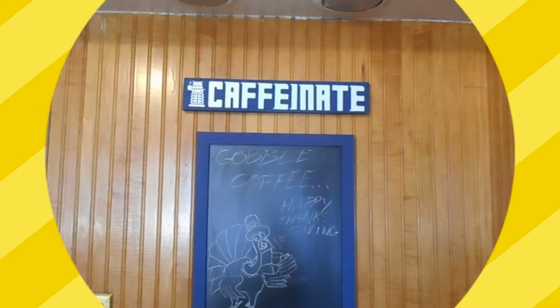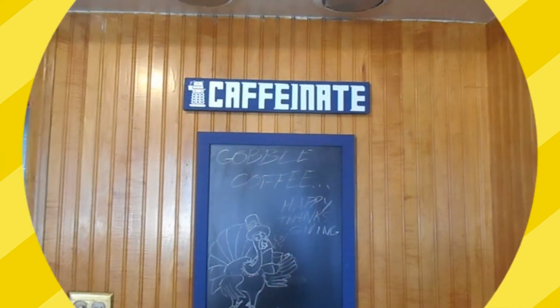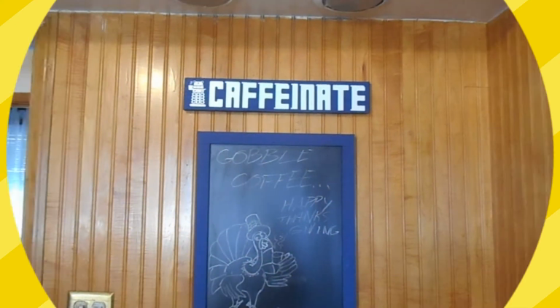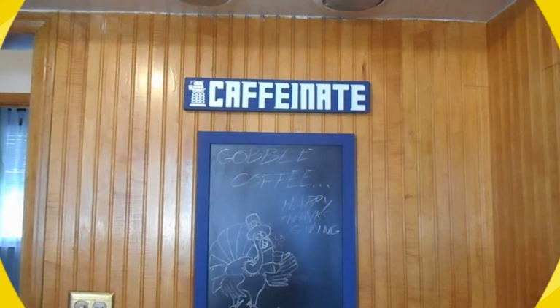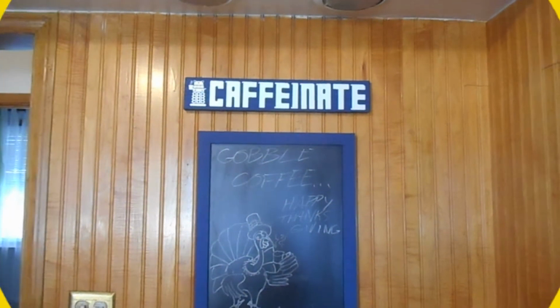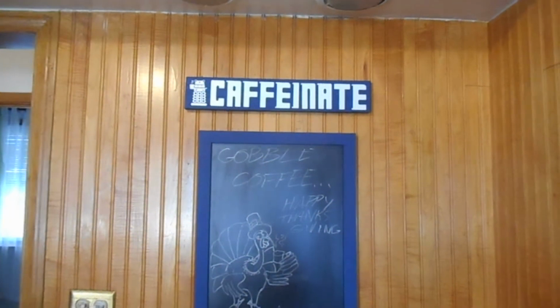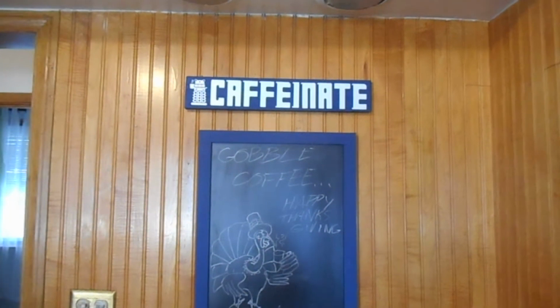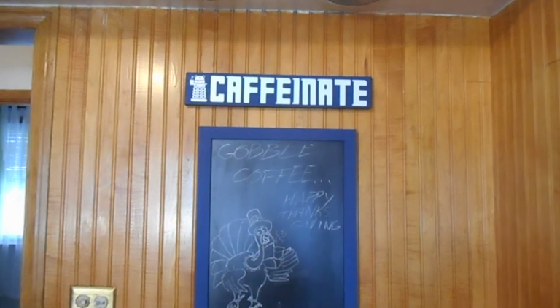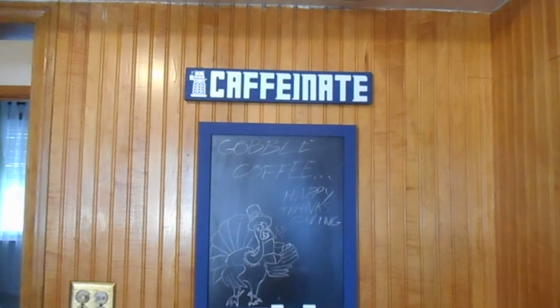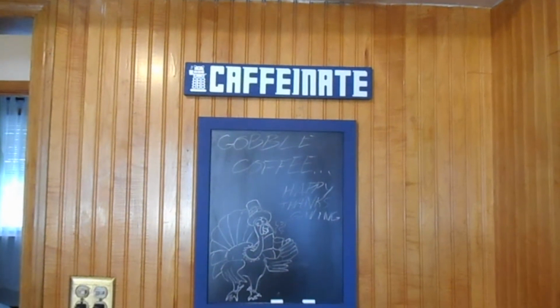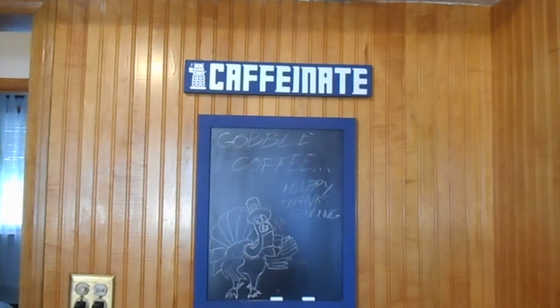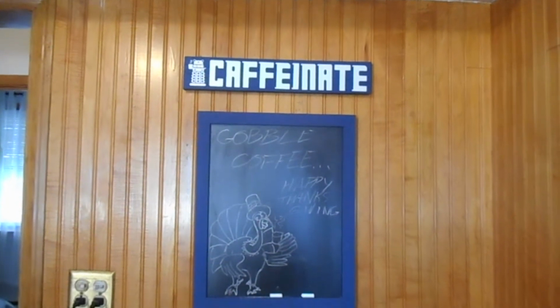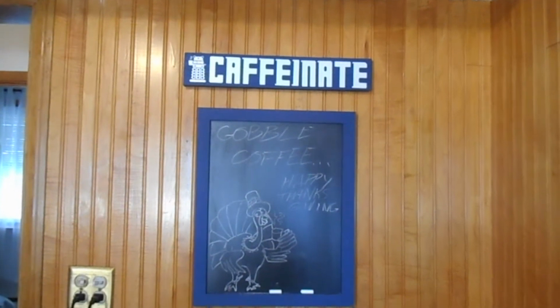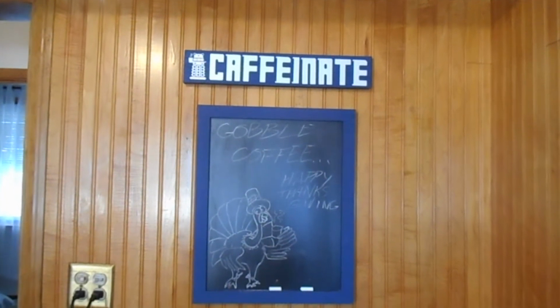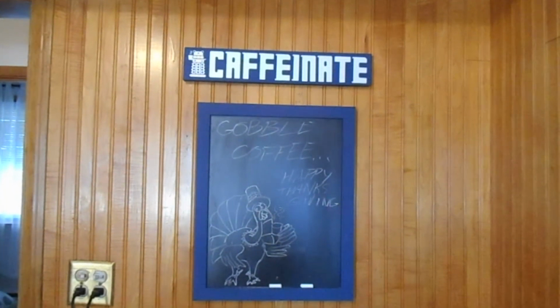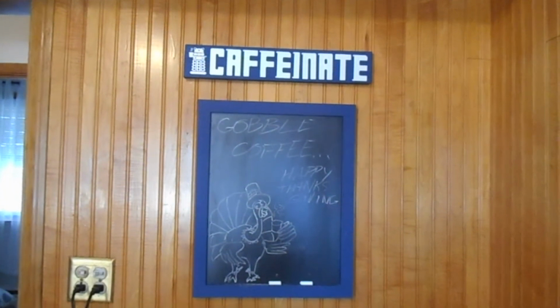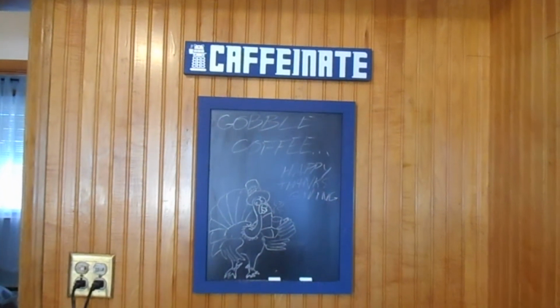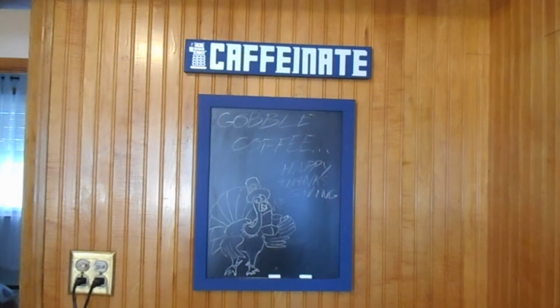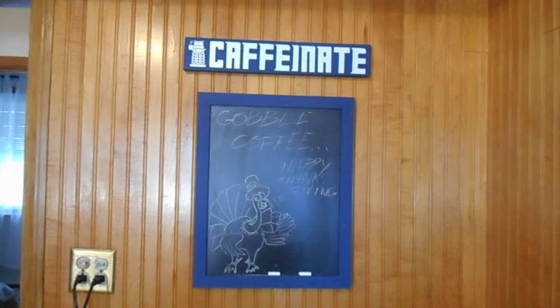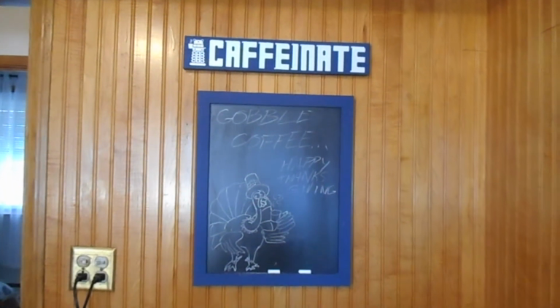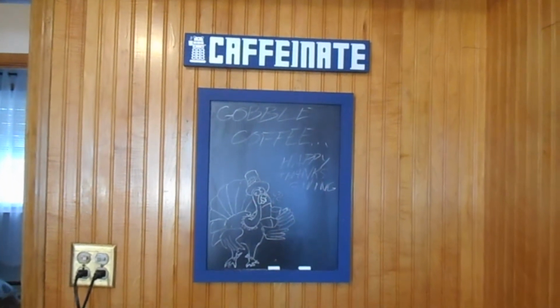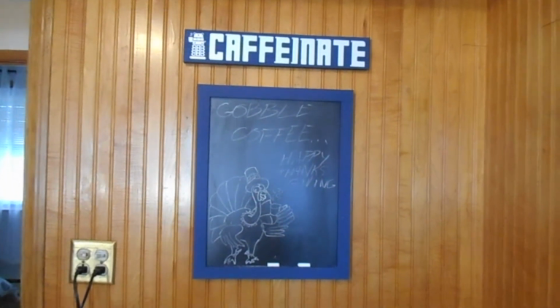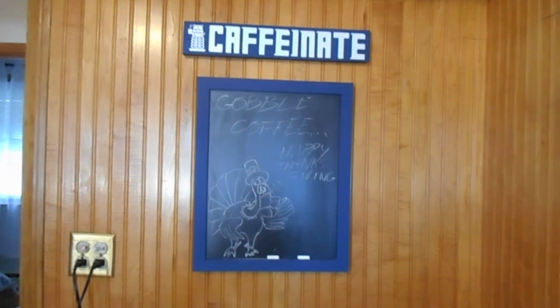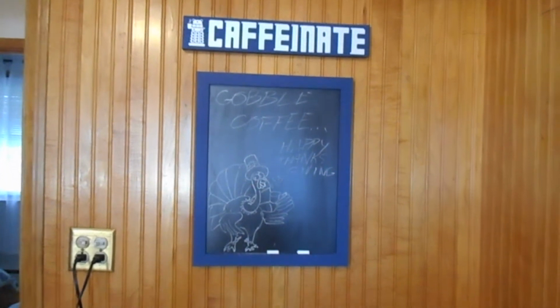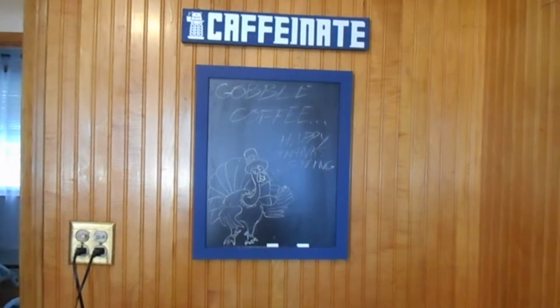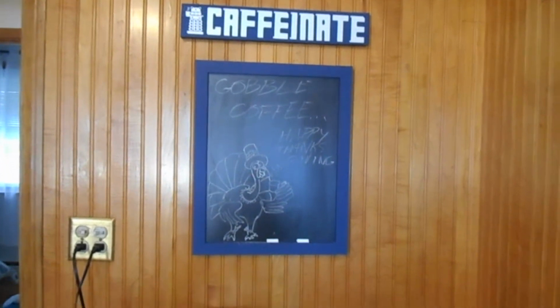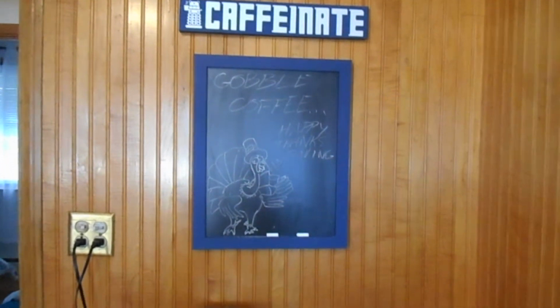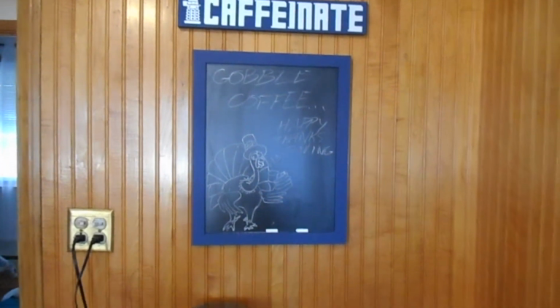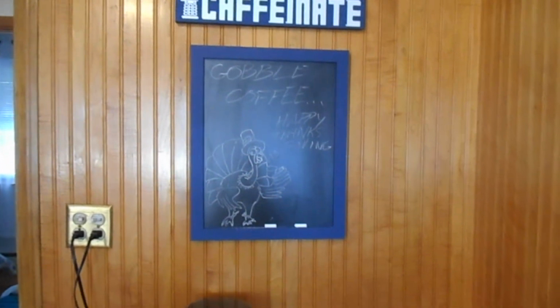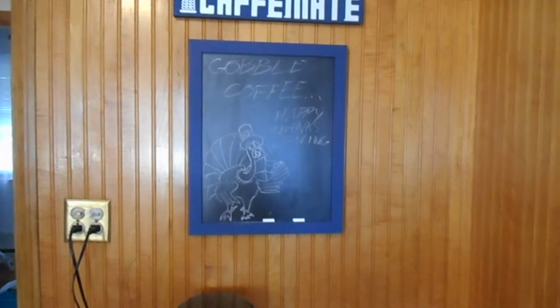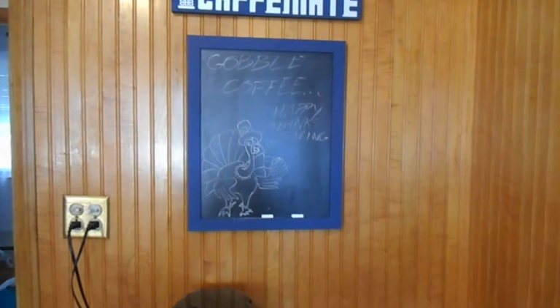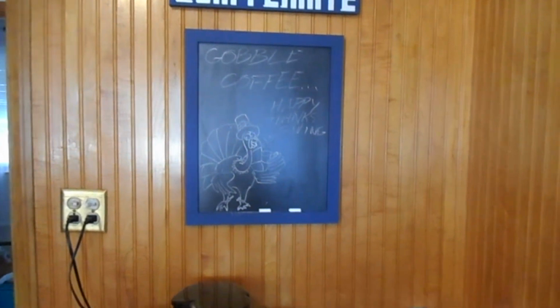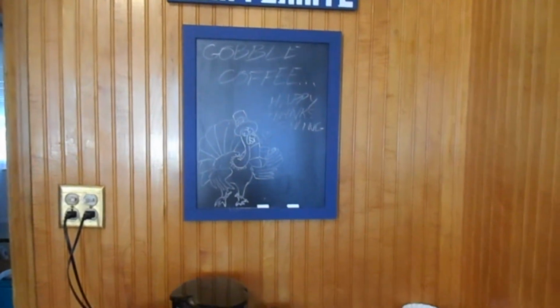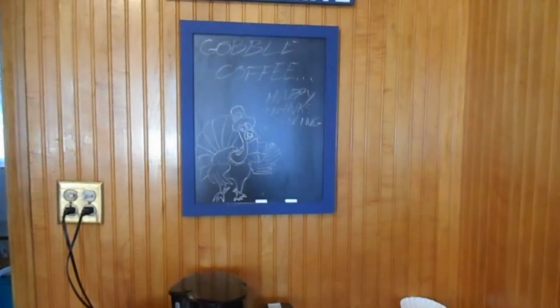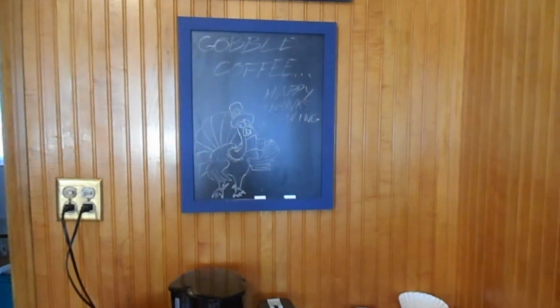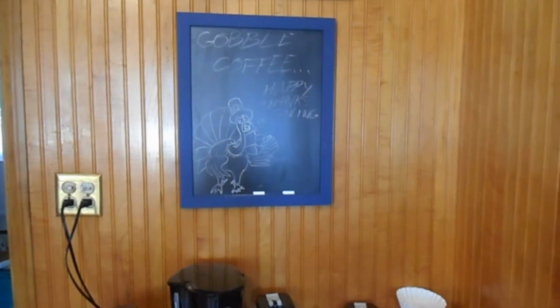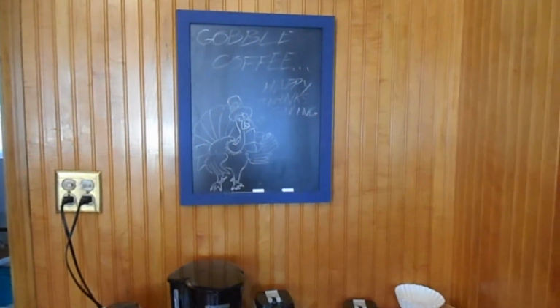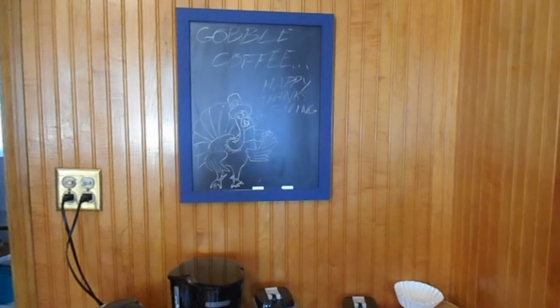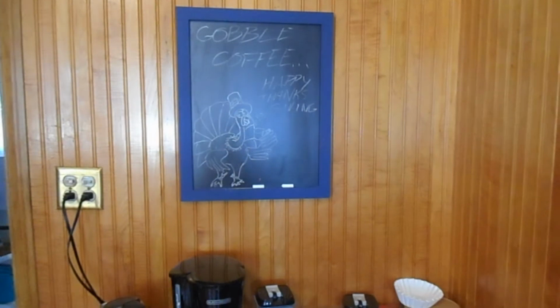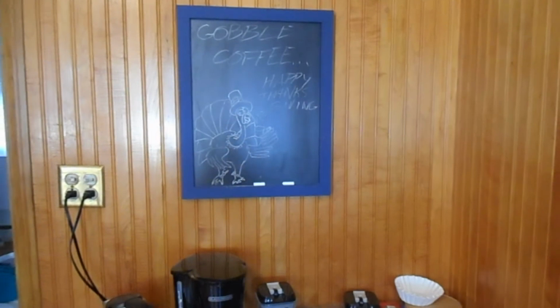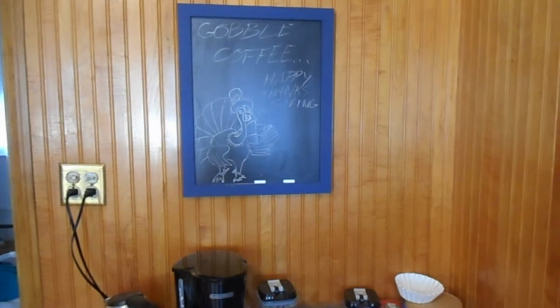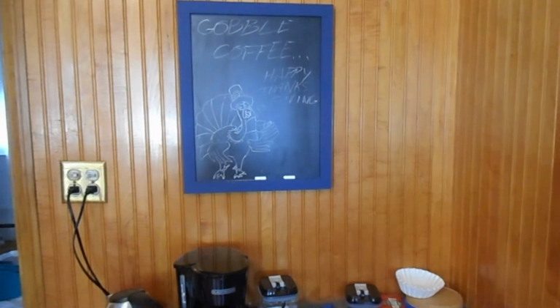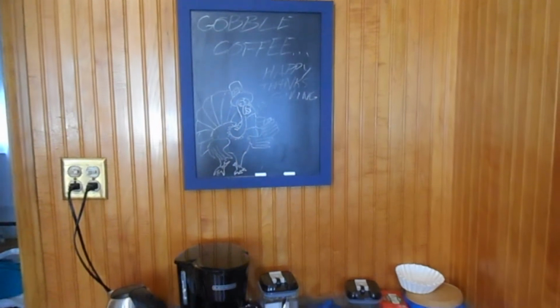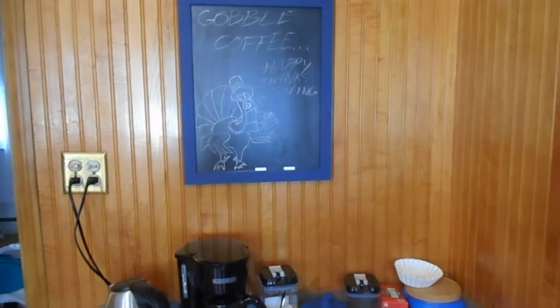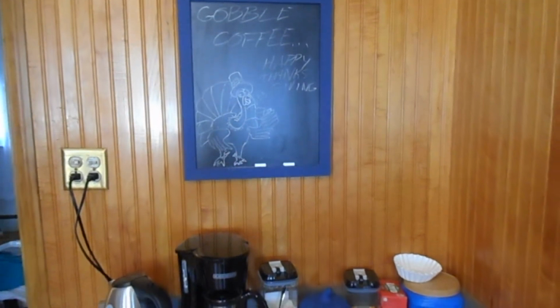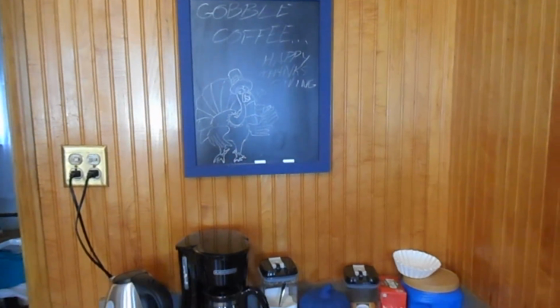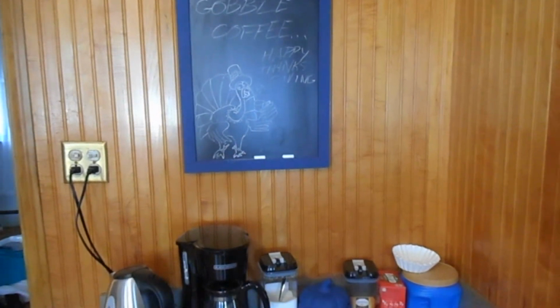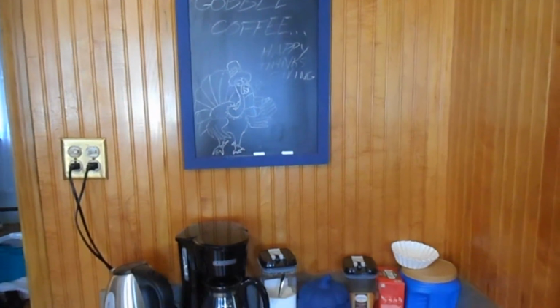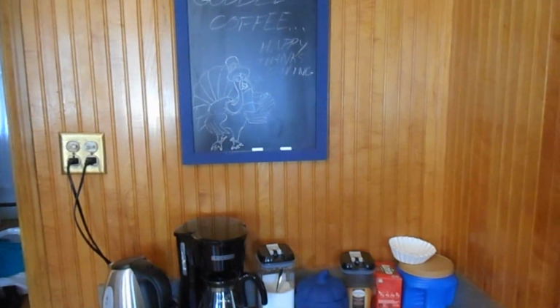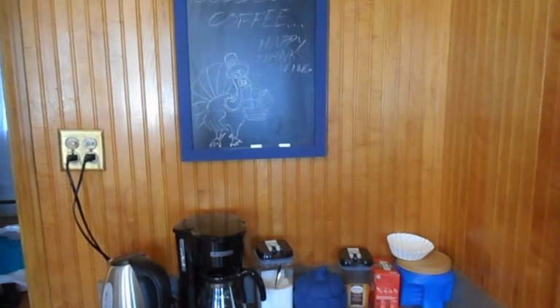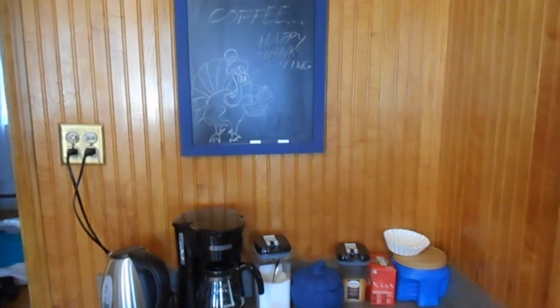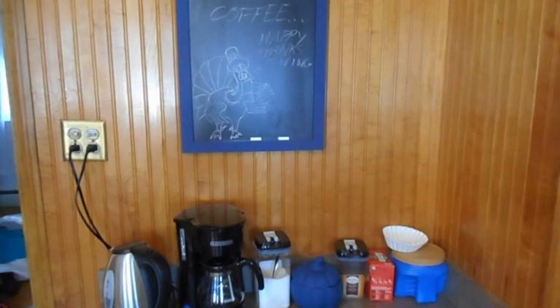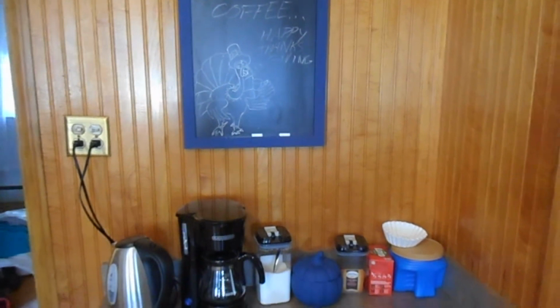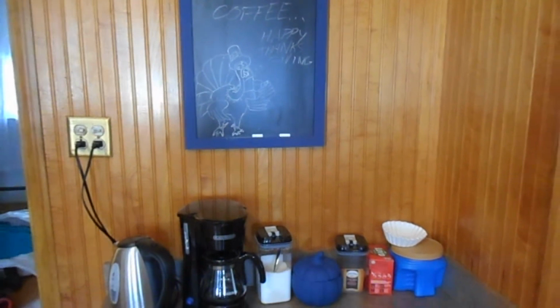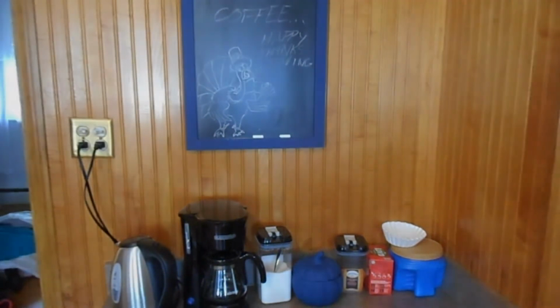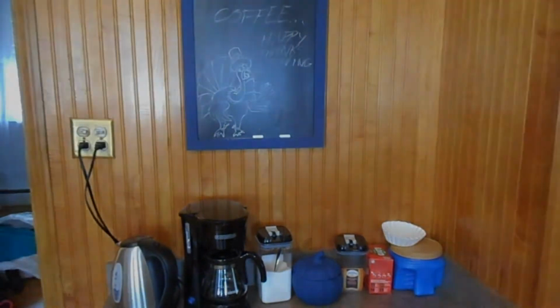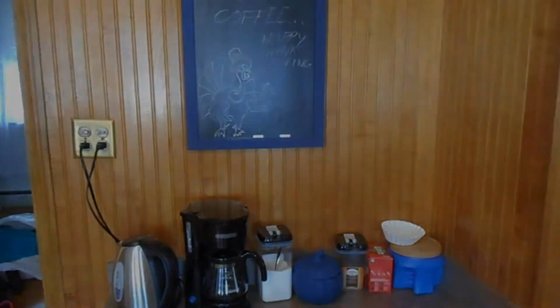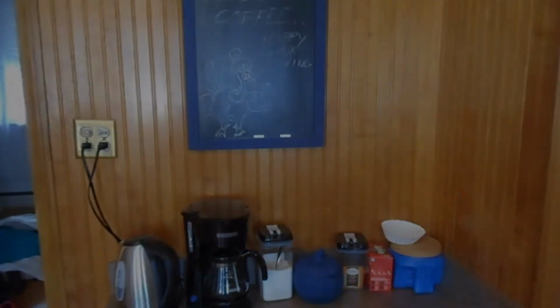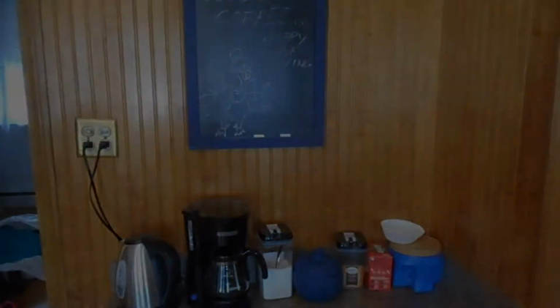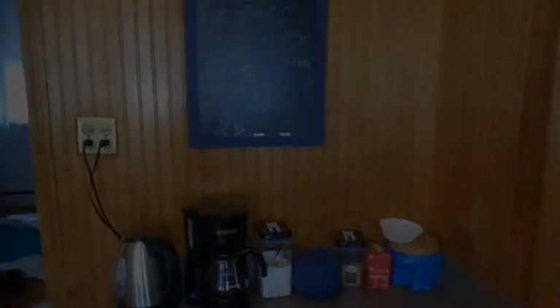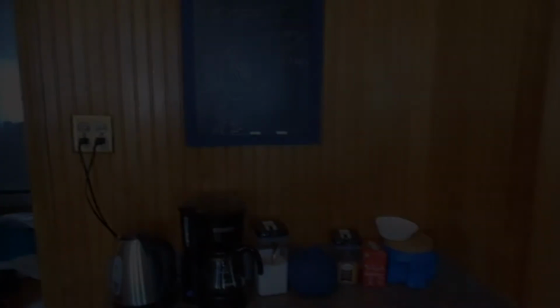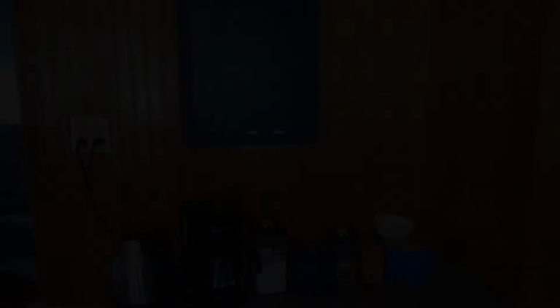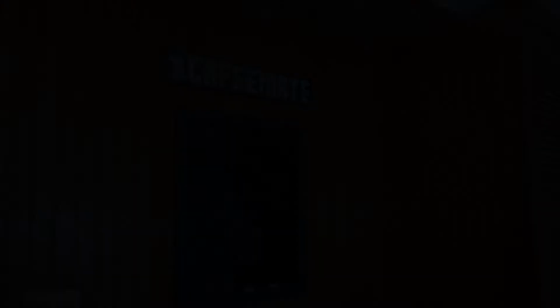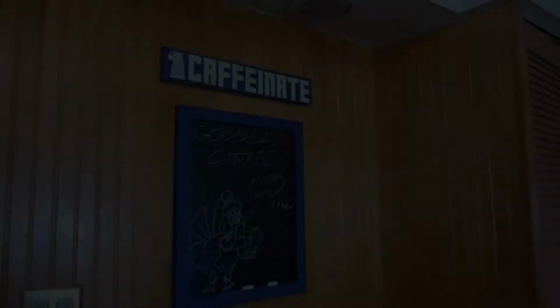Hey guys, welcome back to my channel. Today I'll be showing you how I did my coffee bar for the fall, which is also Doctor Who themed.